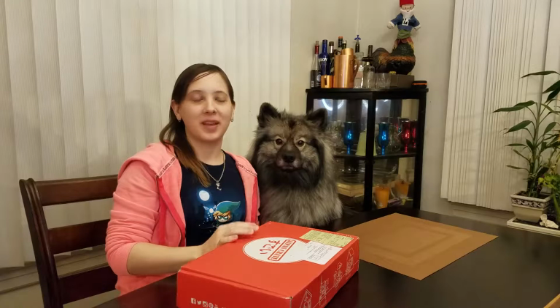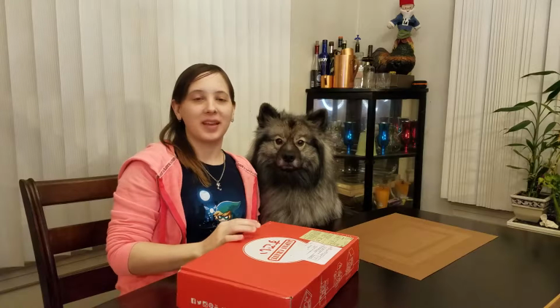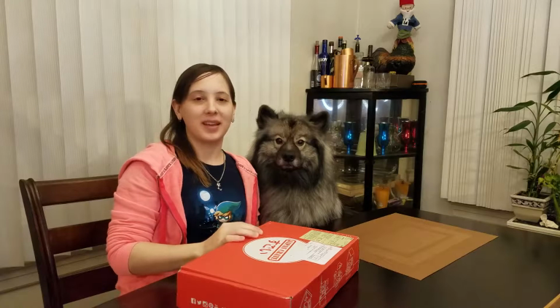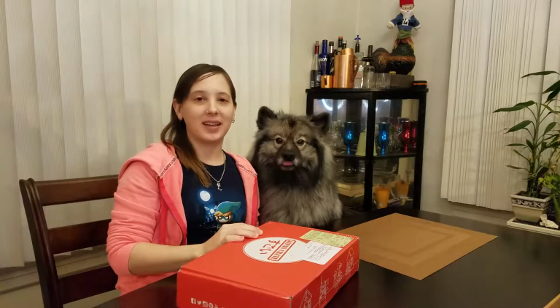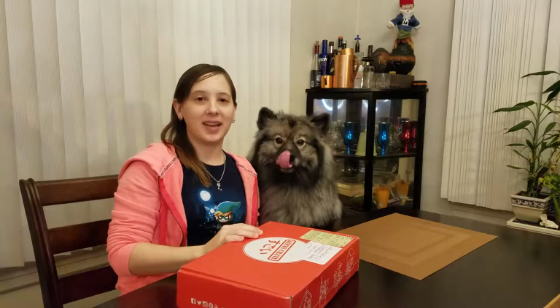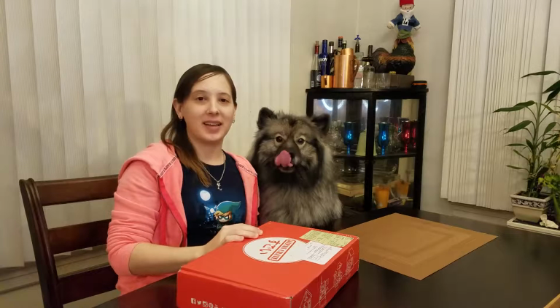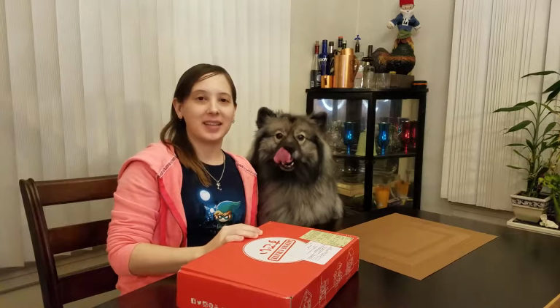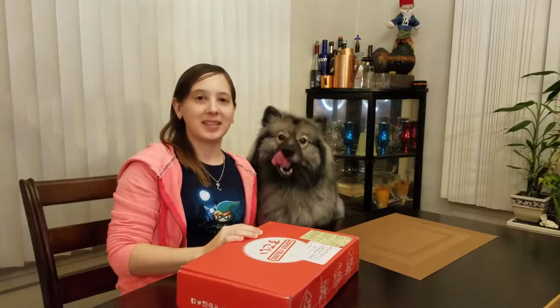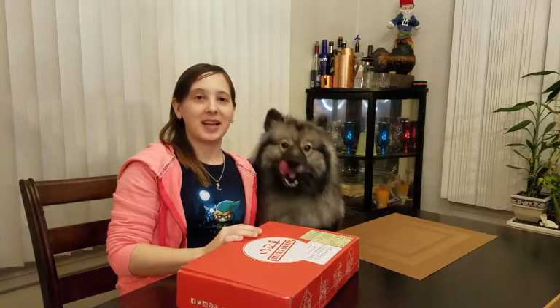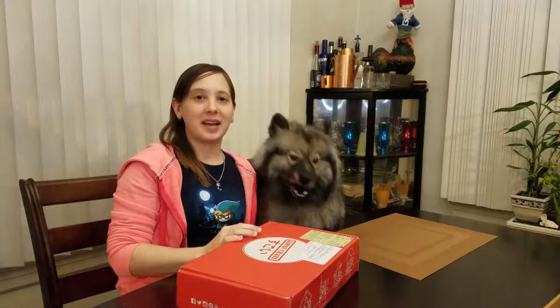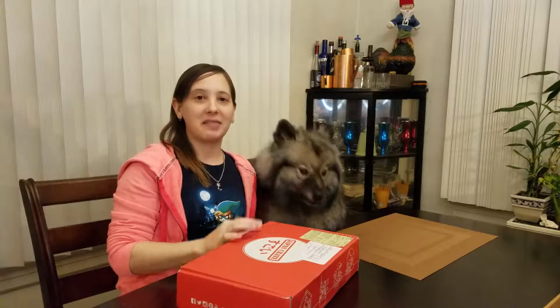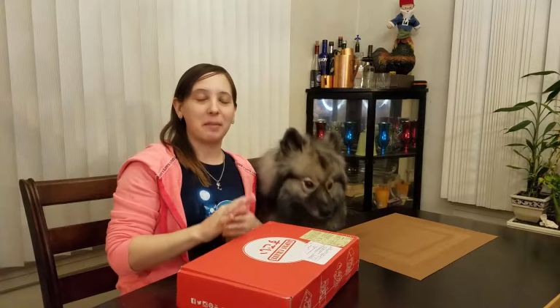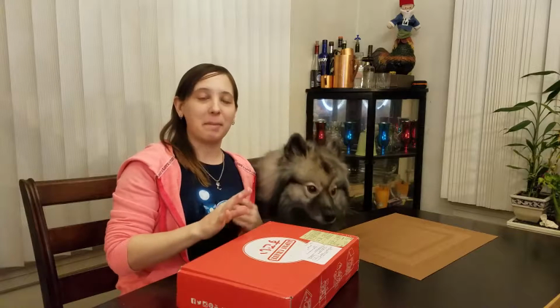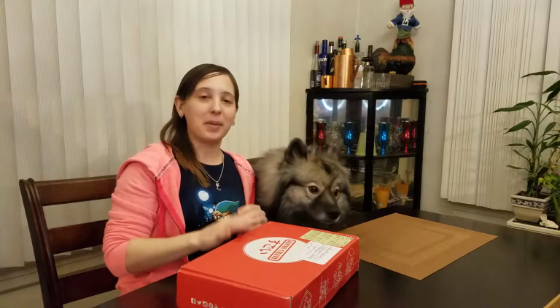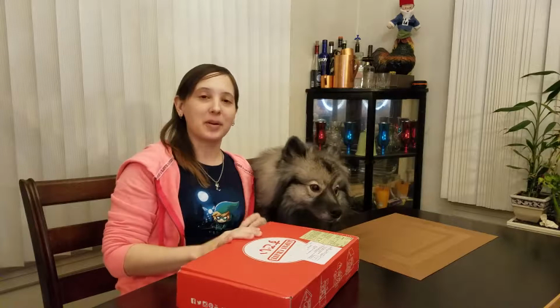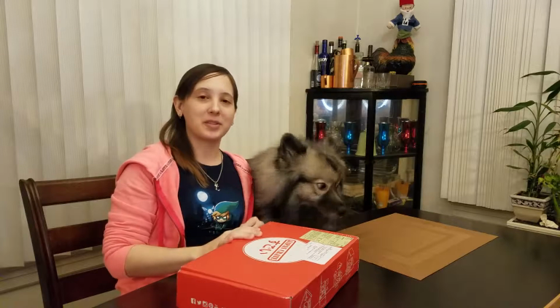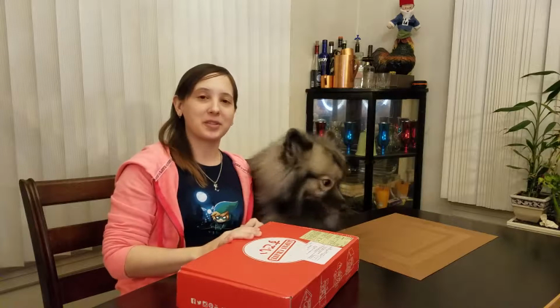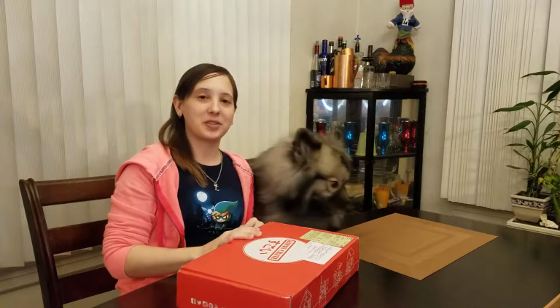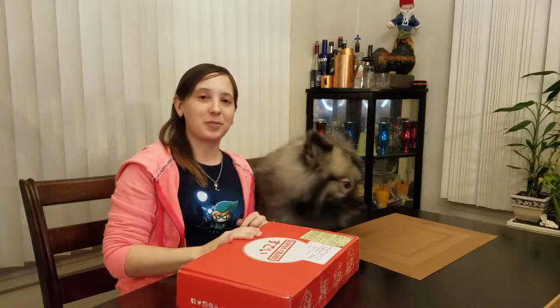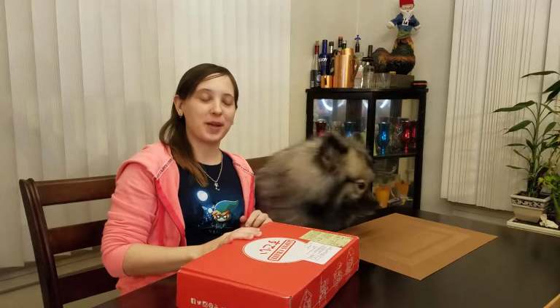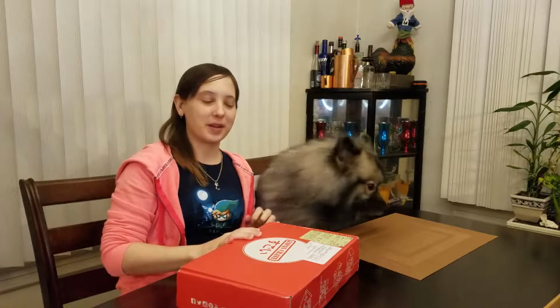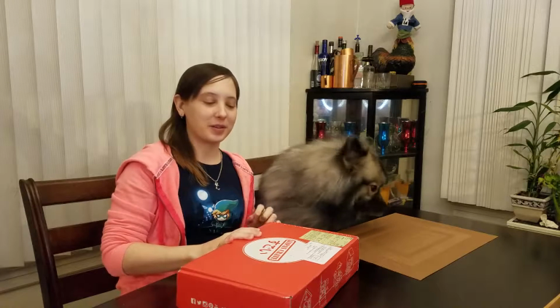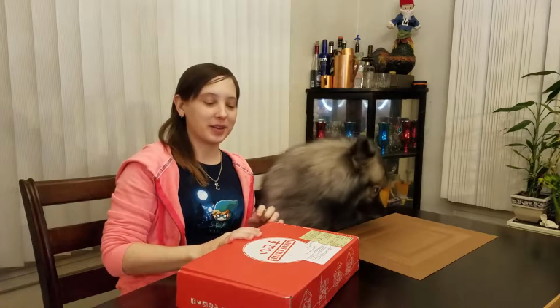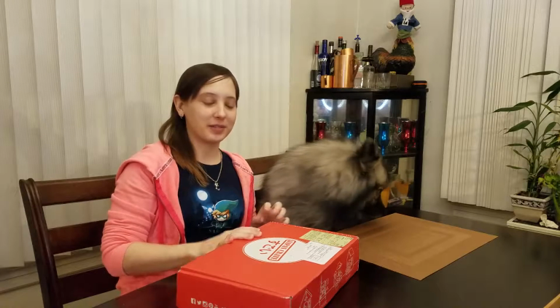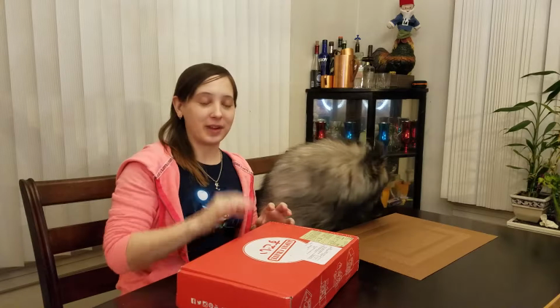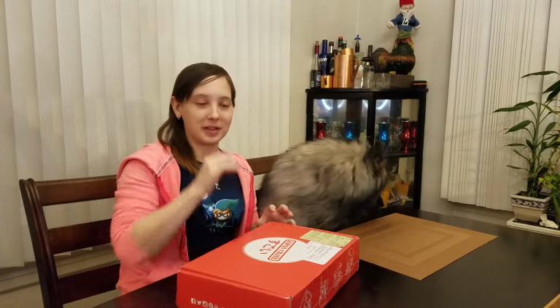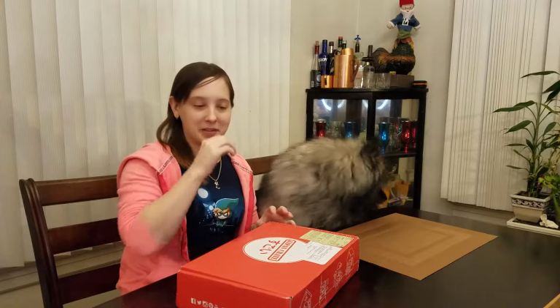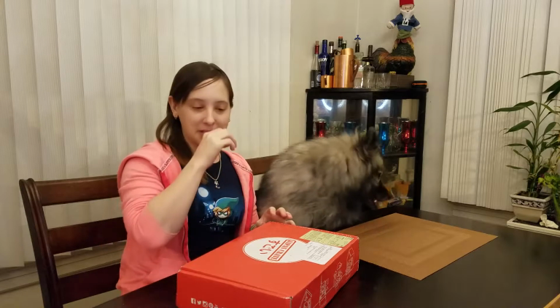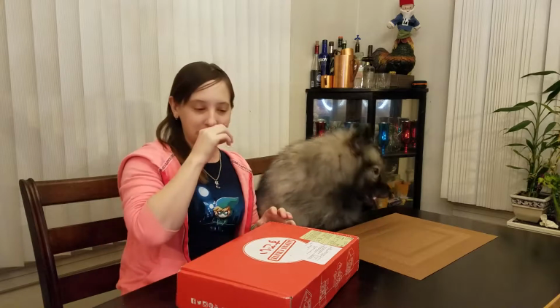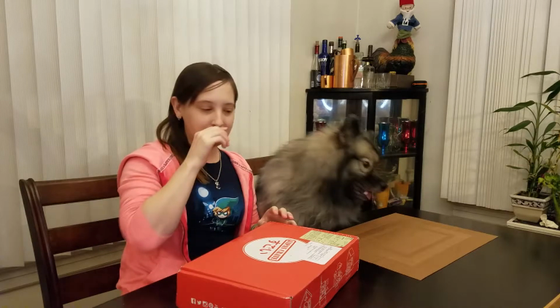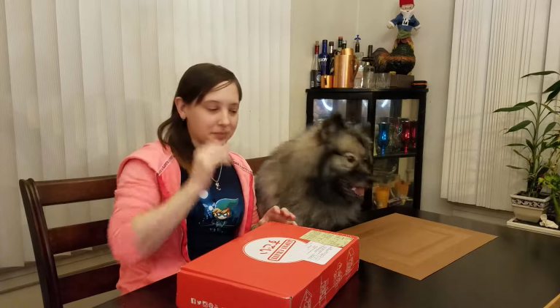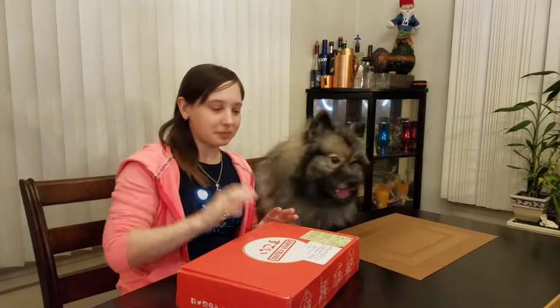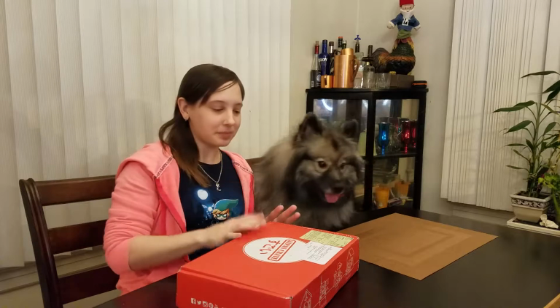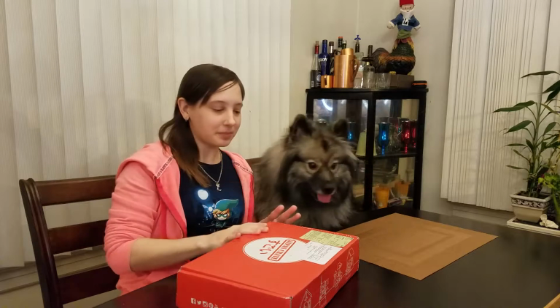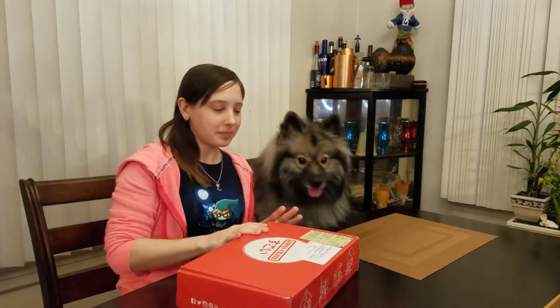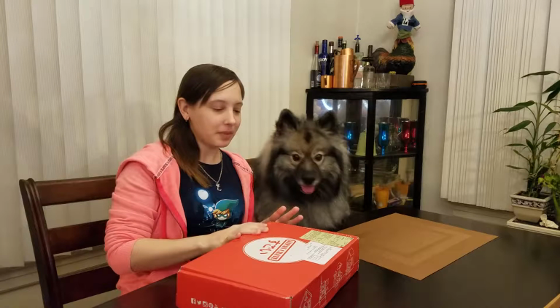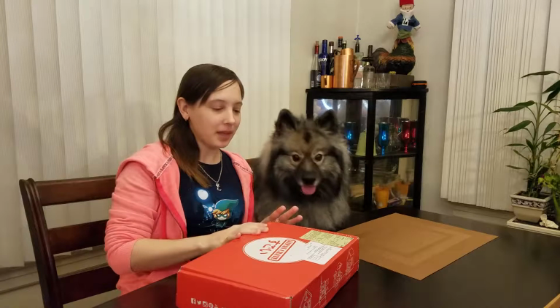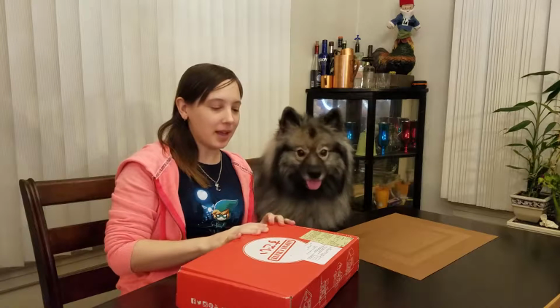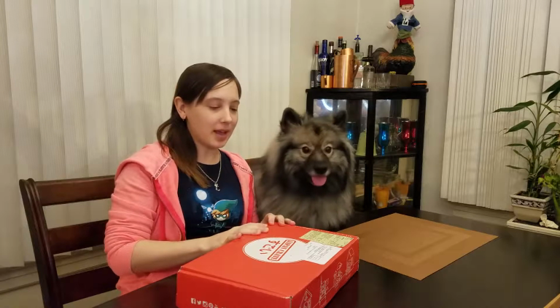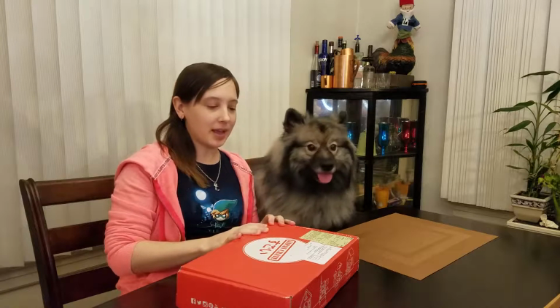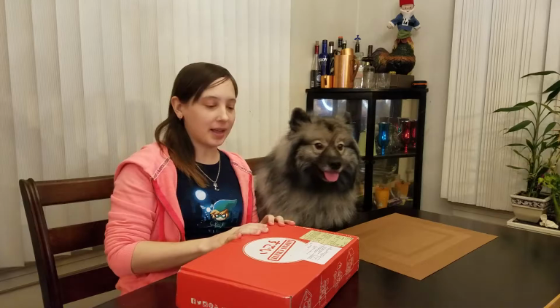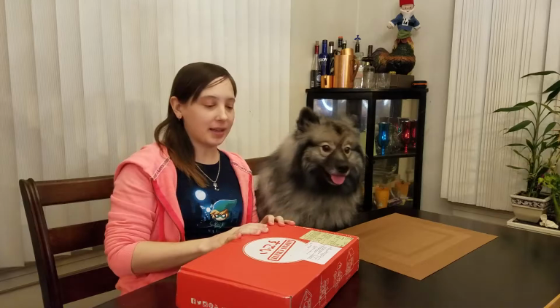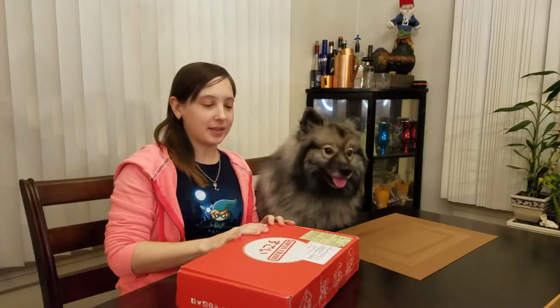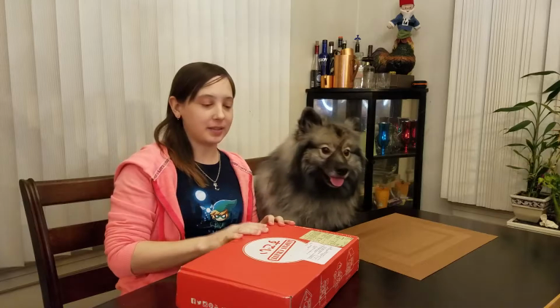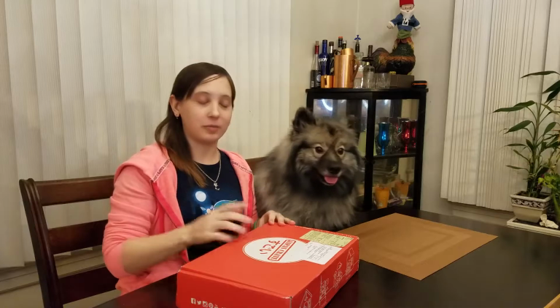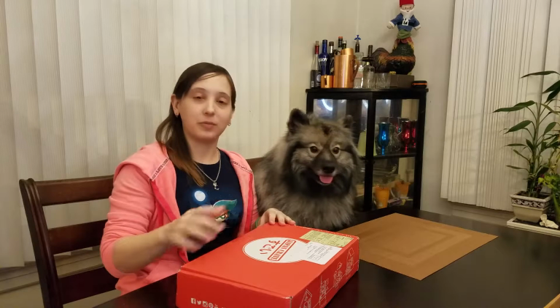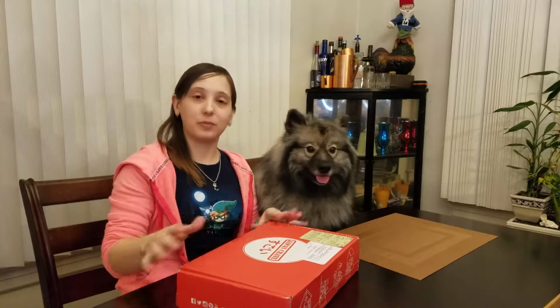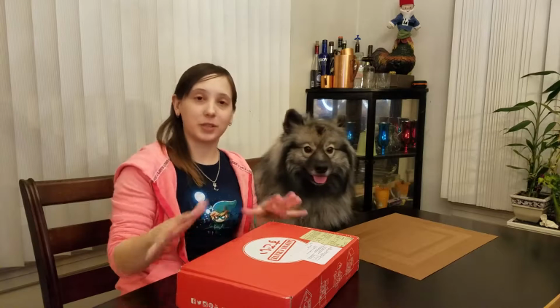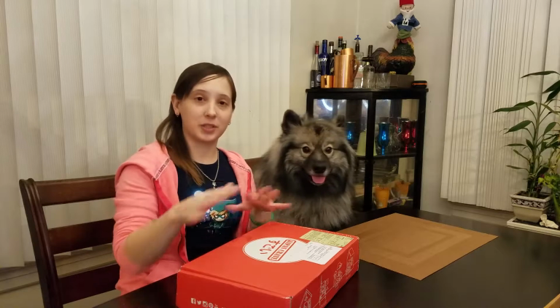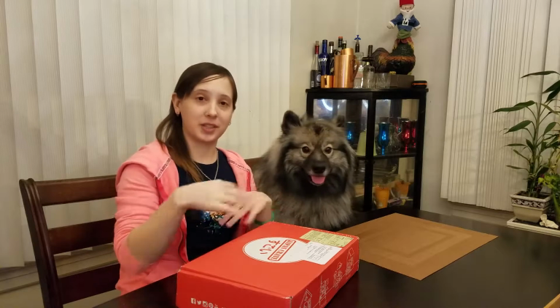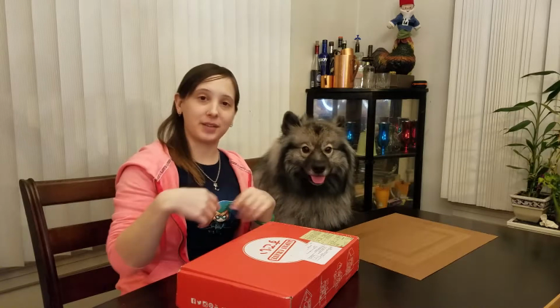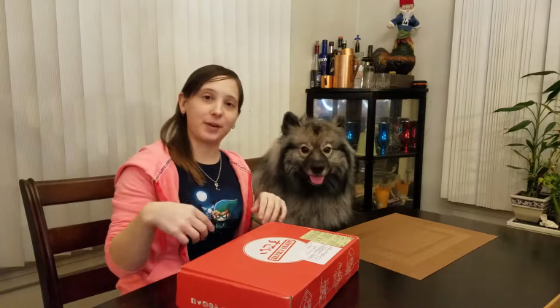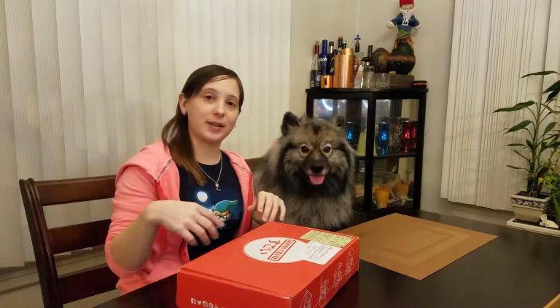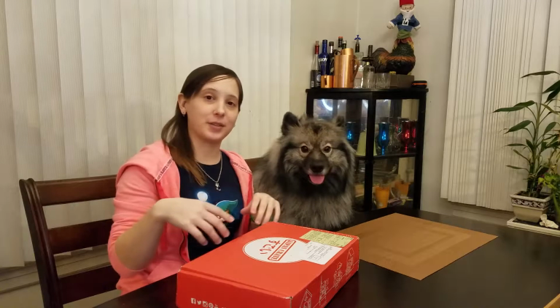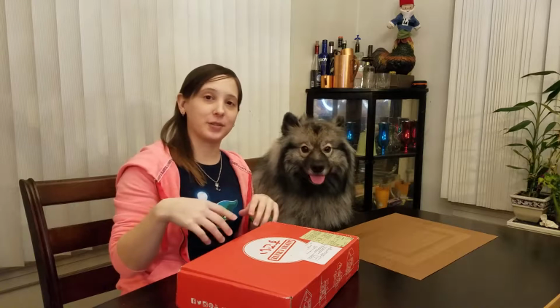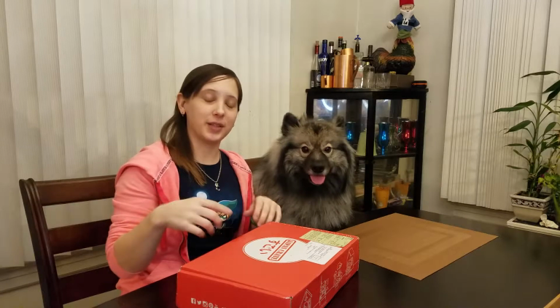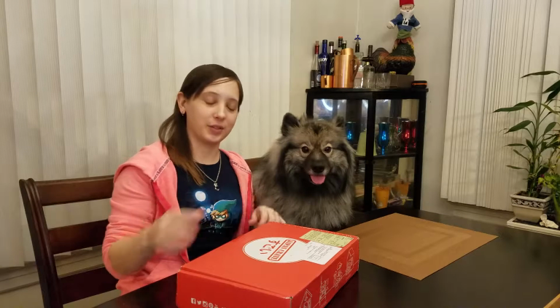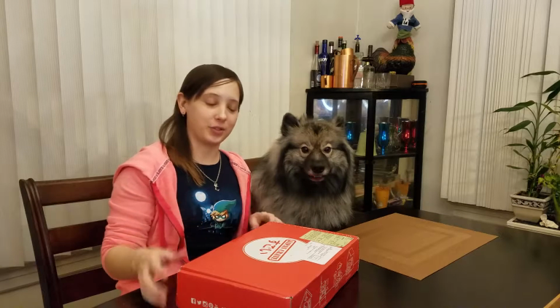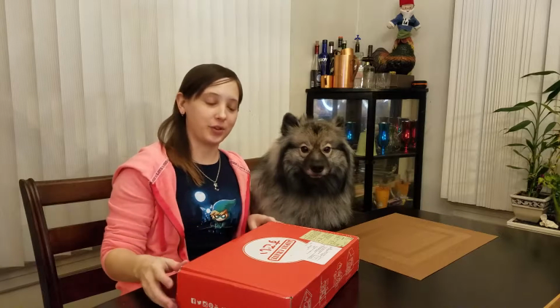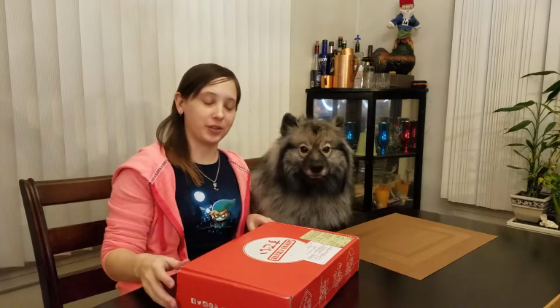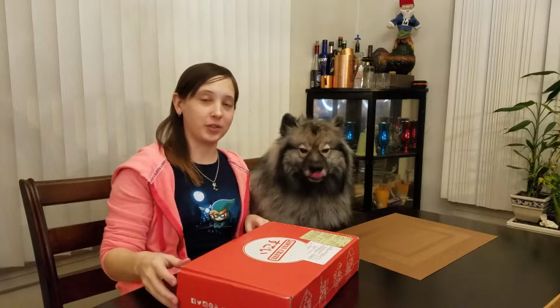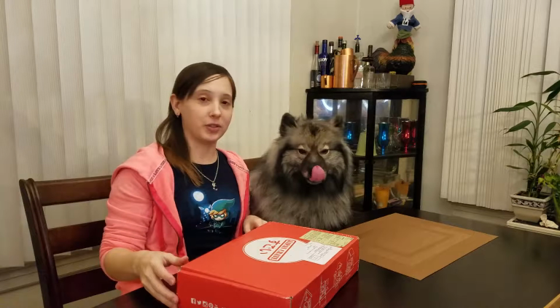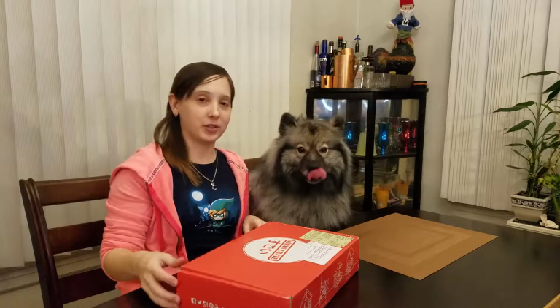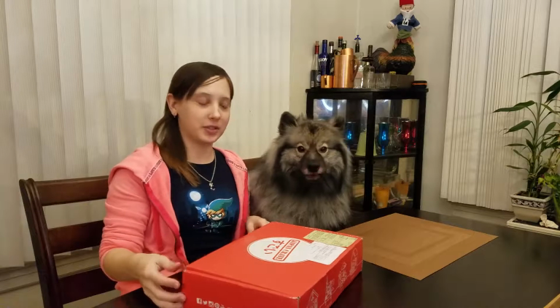Hey guys, I have March's Japan Crate finally, and we're just gonna get right into it and show you the goods.